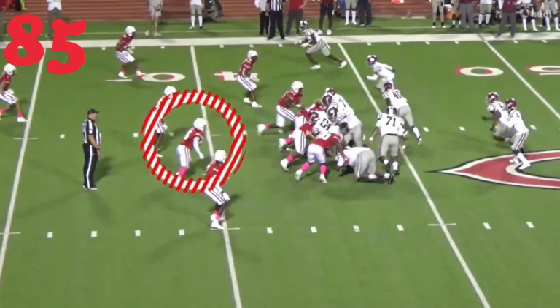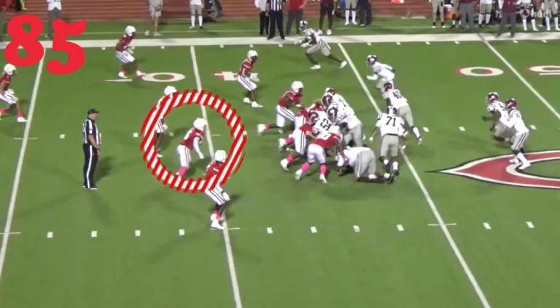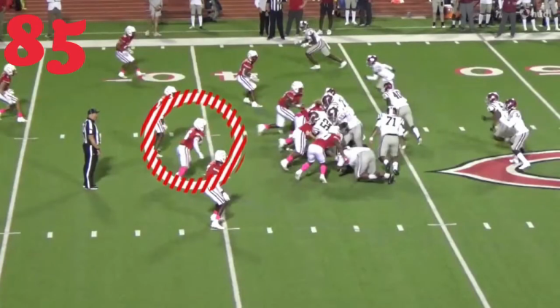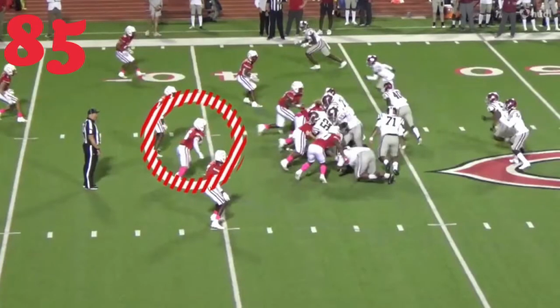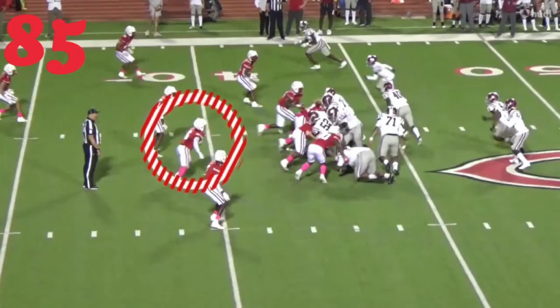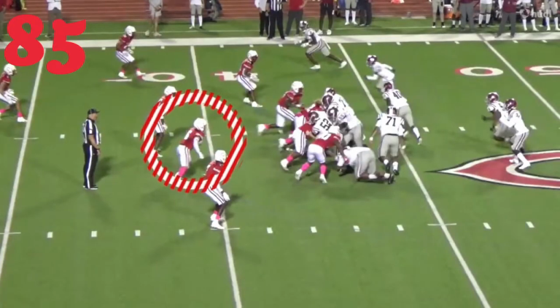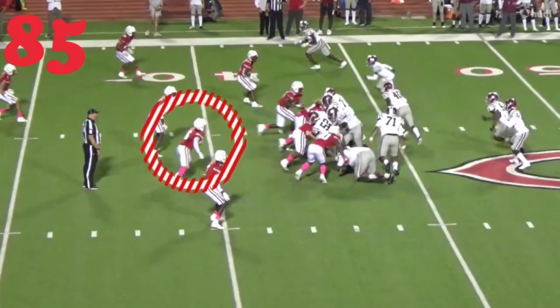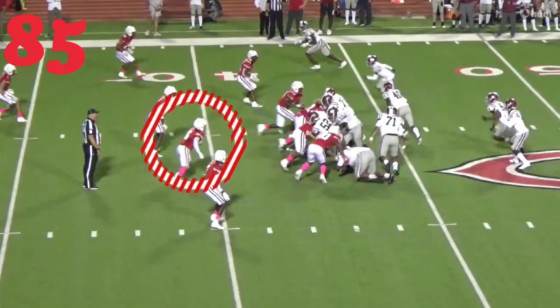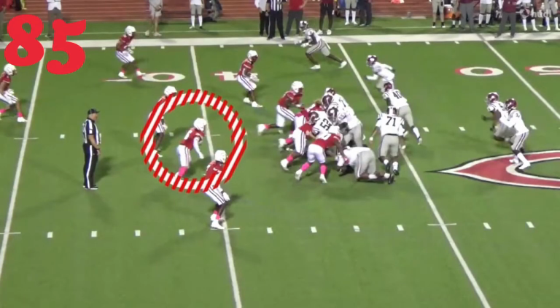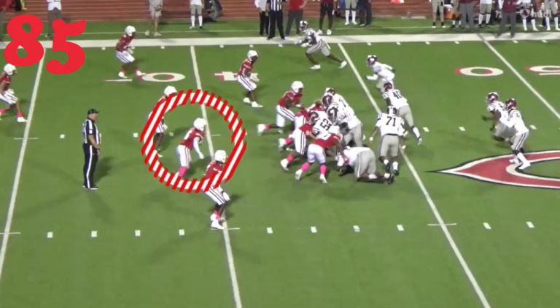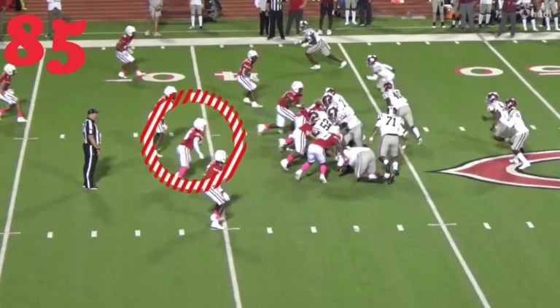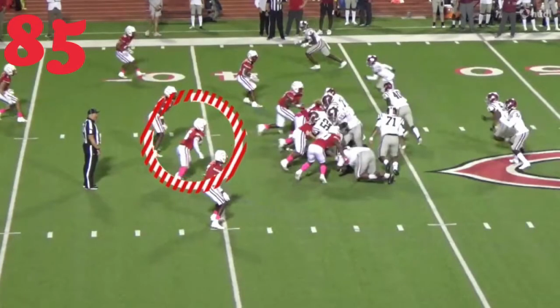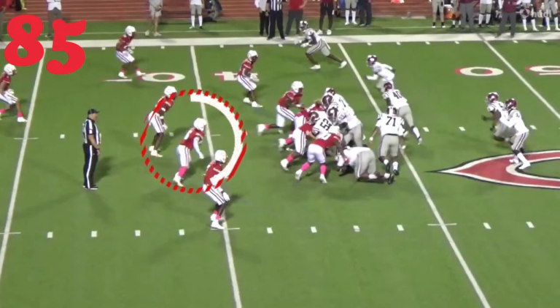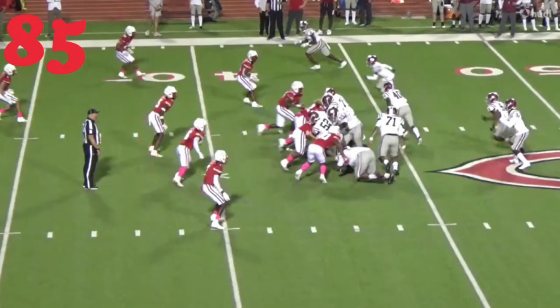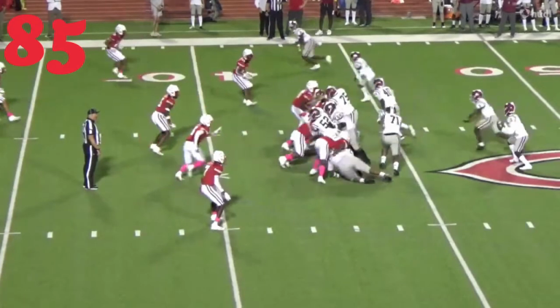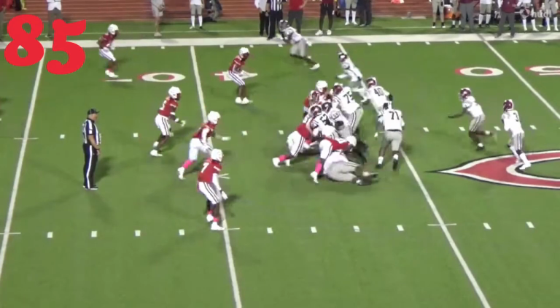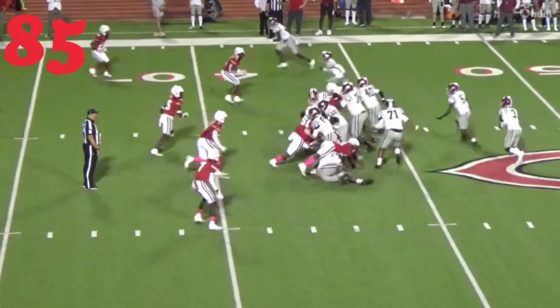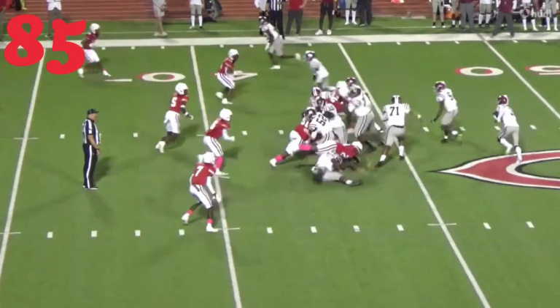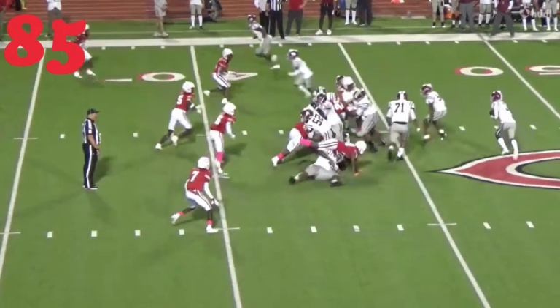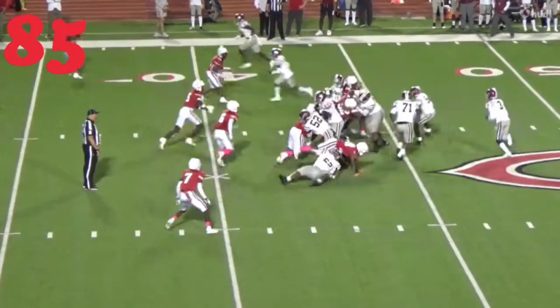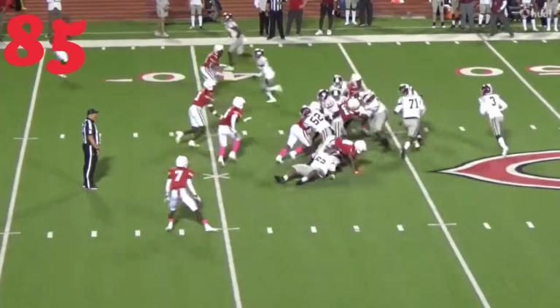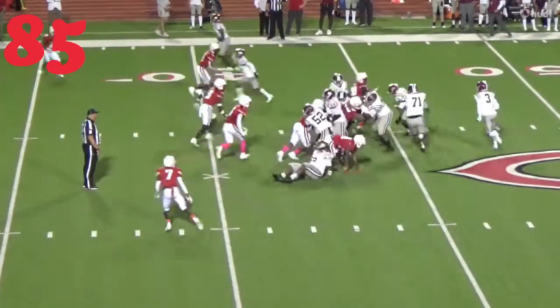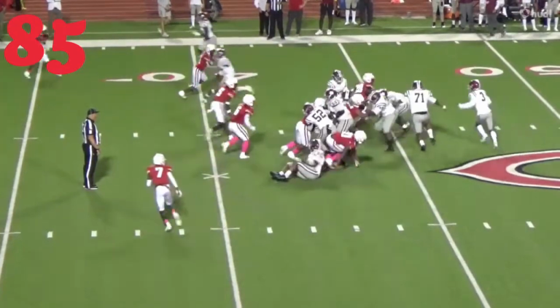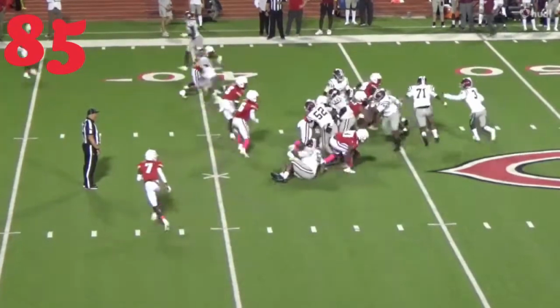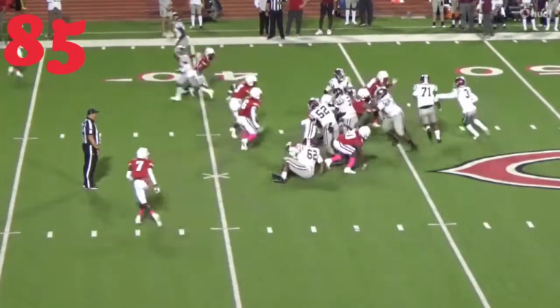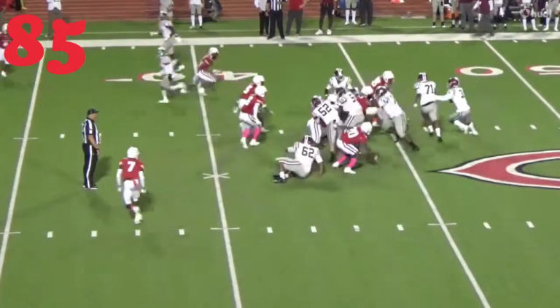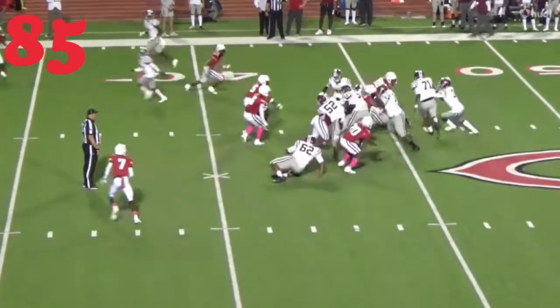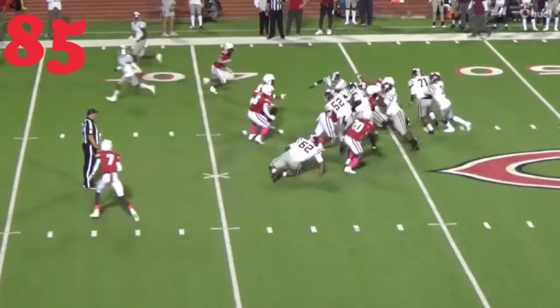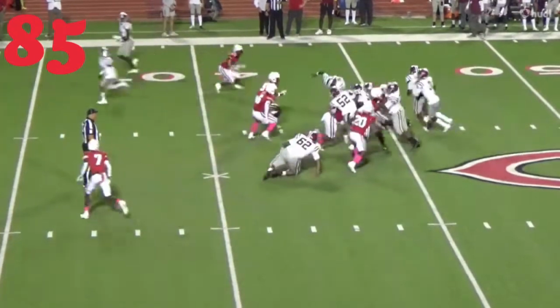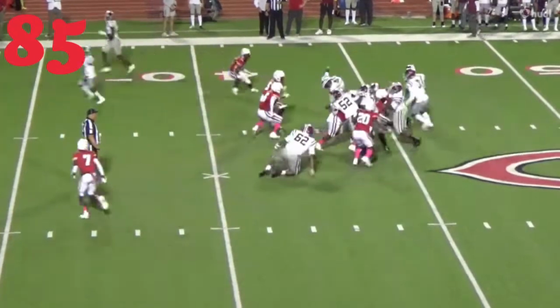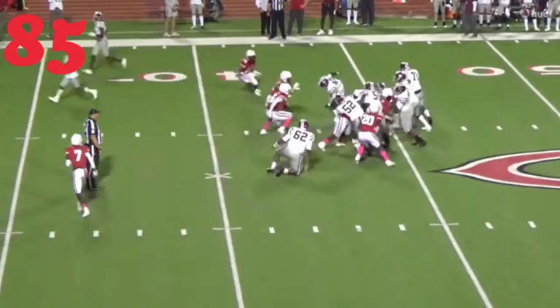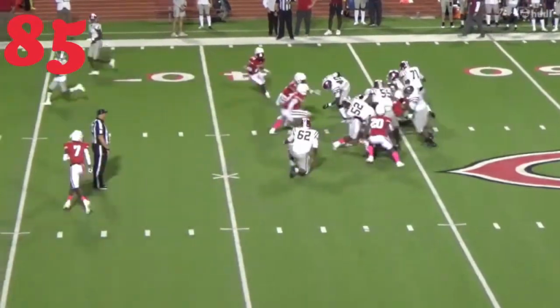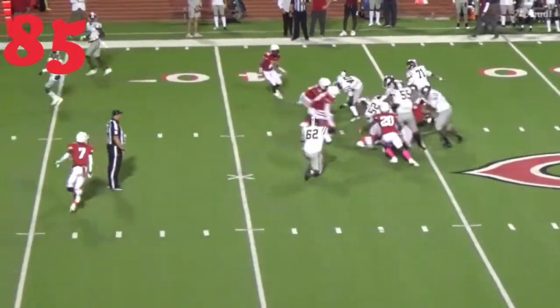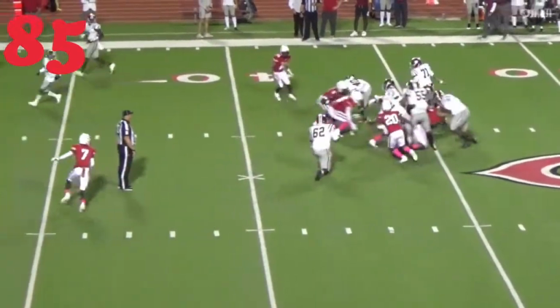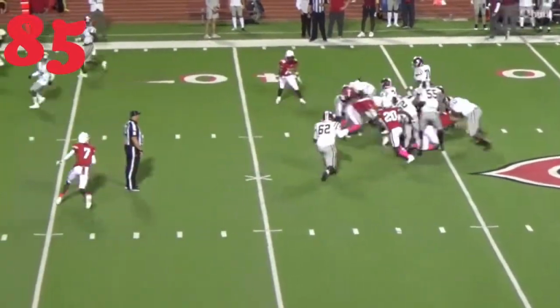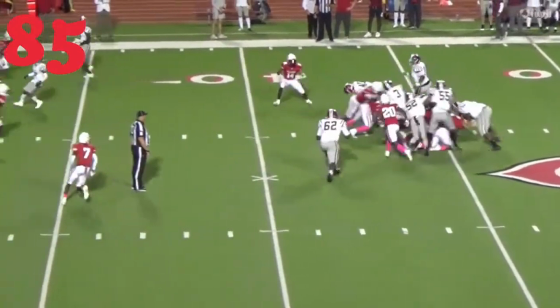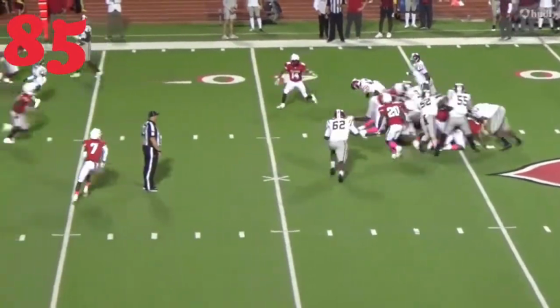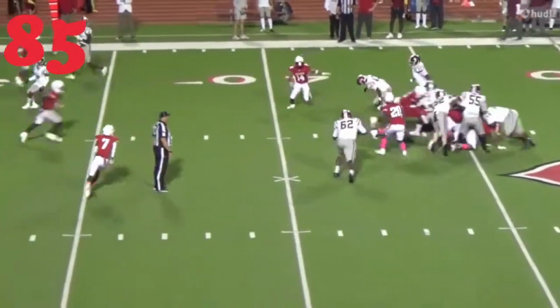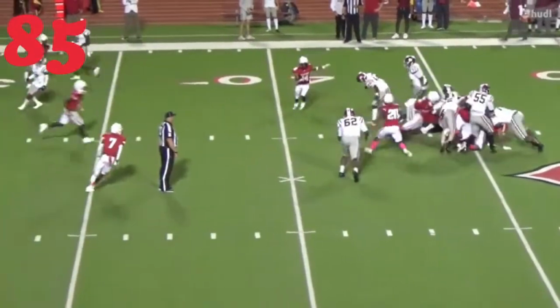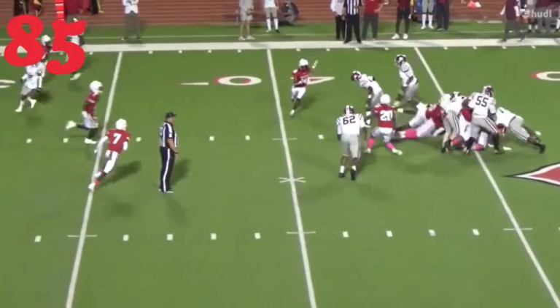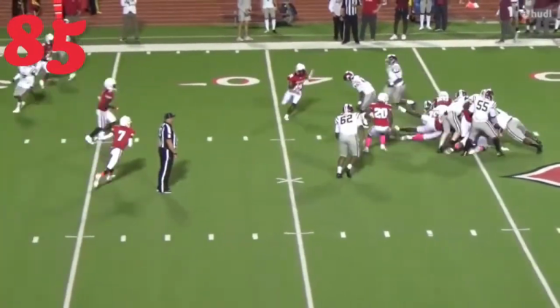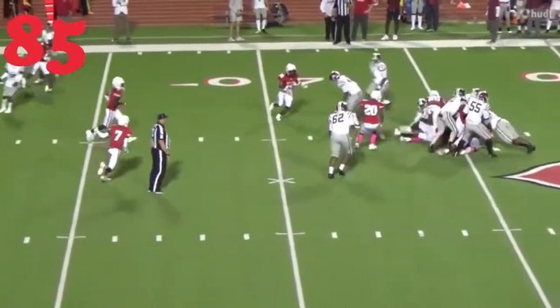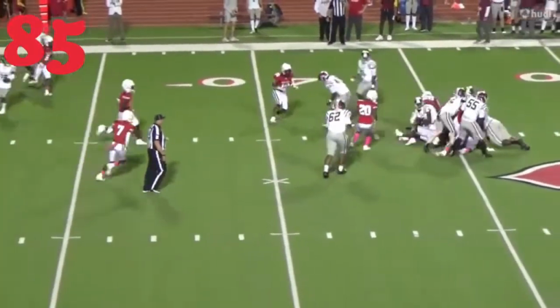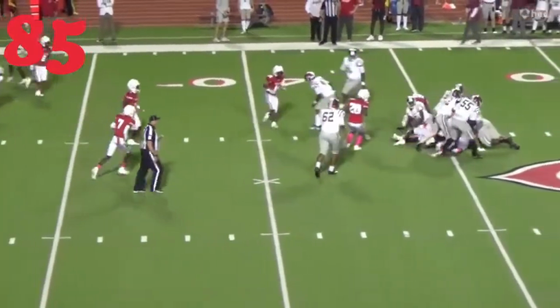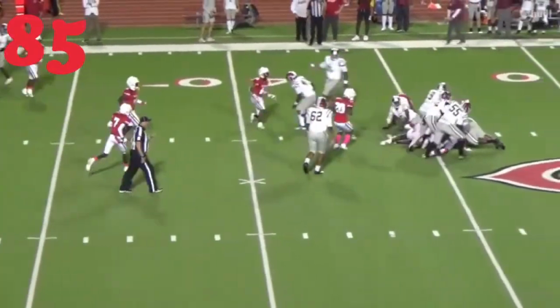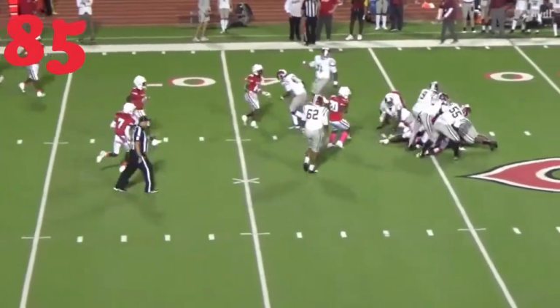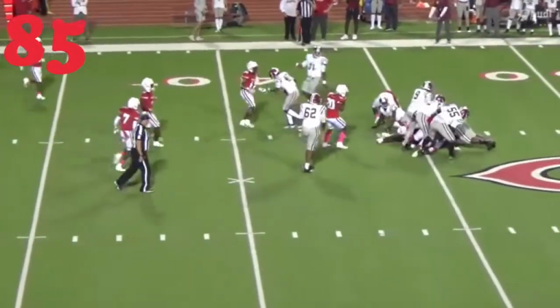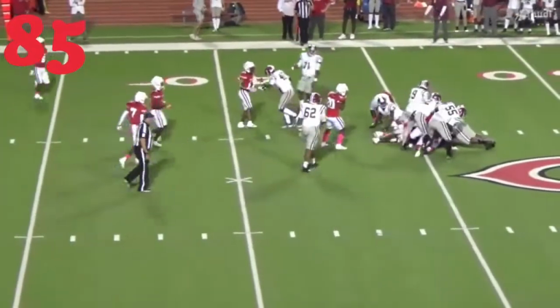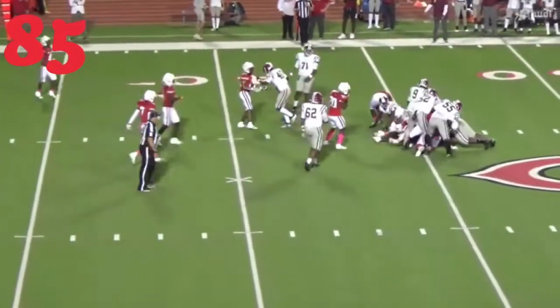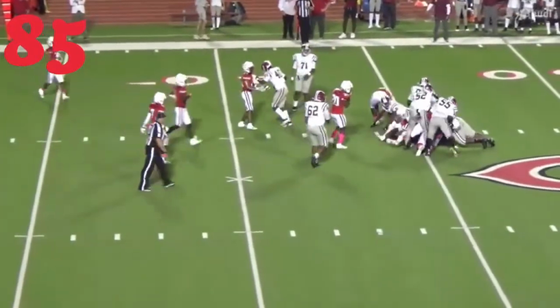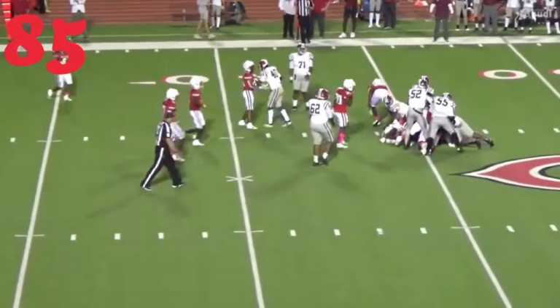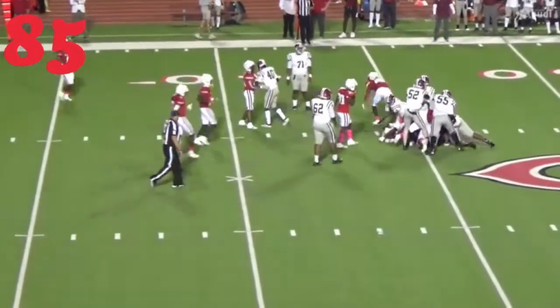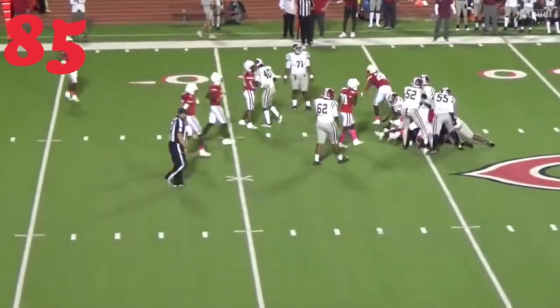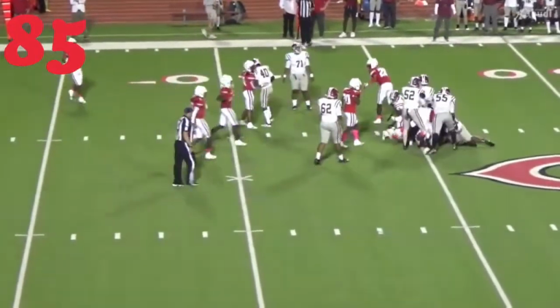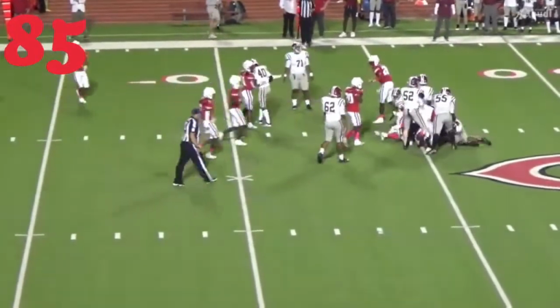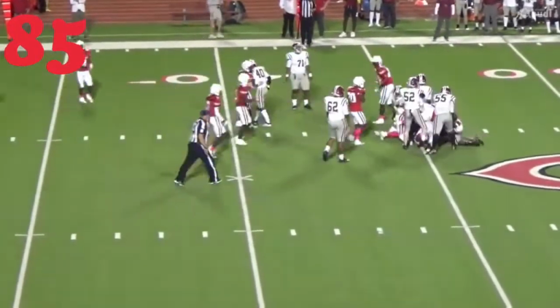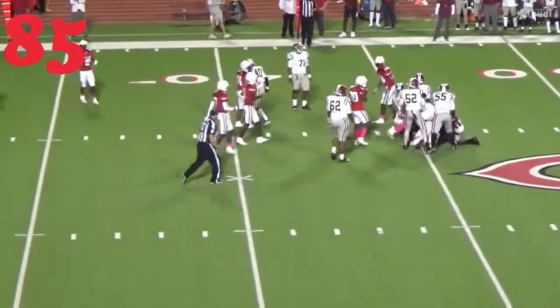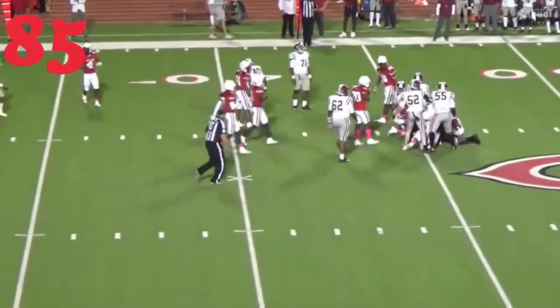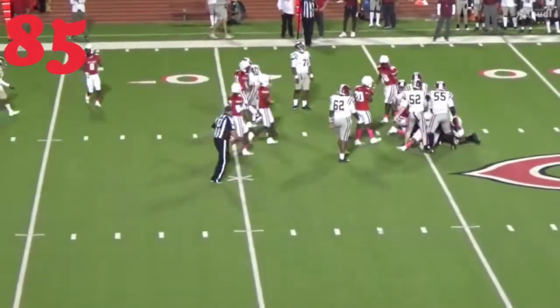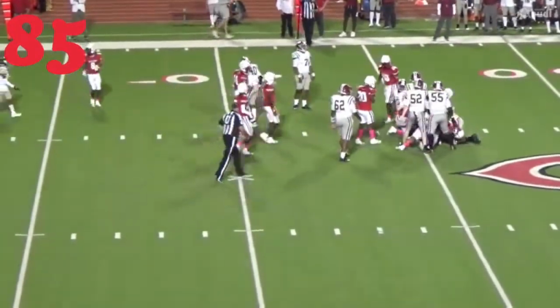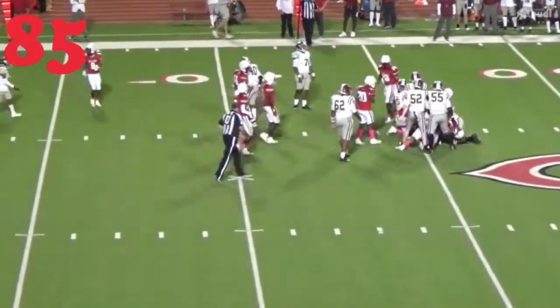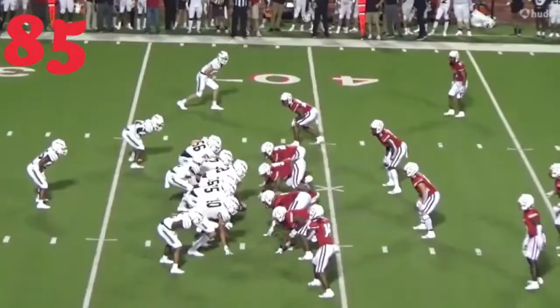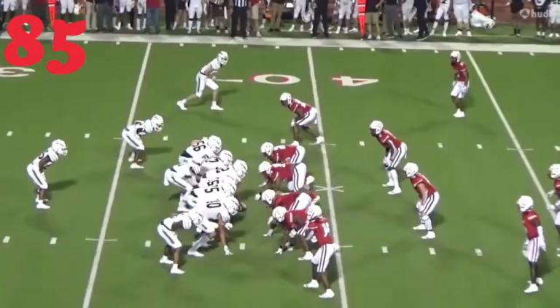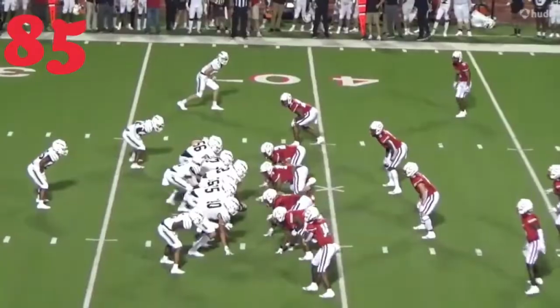At number 85, Camden Foster from Carthage — first one in the hole, knocking it backwards.